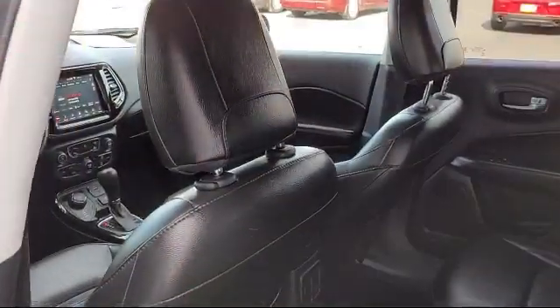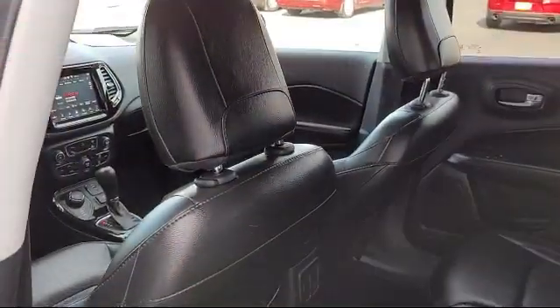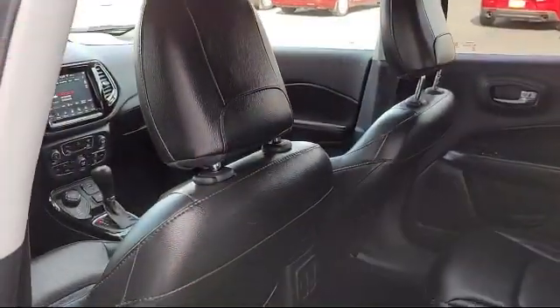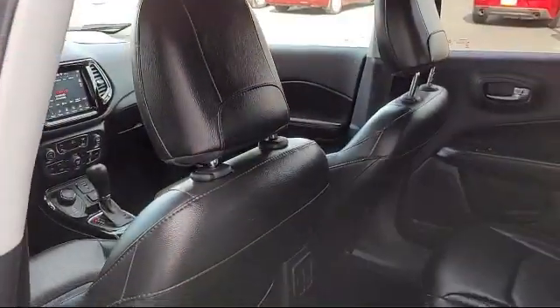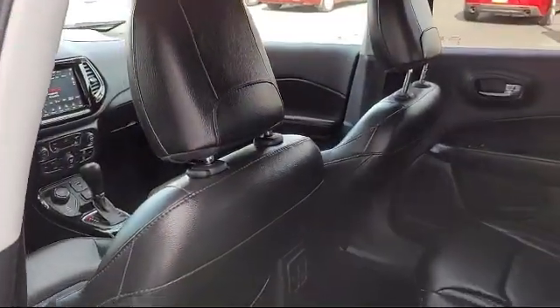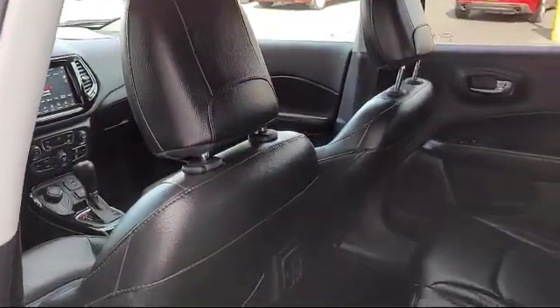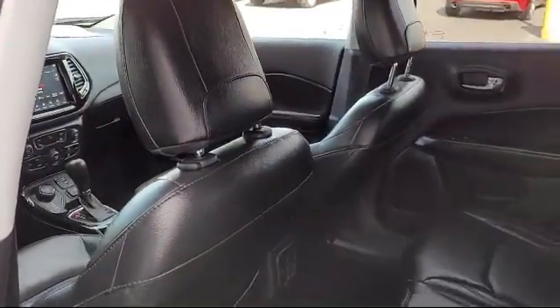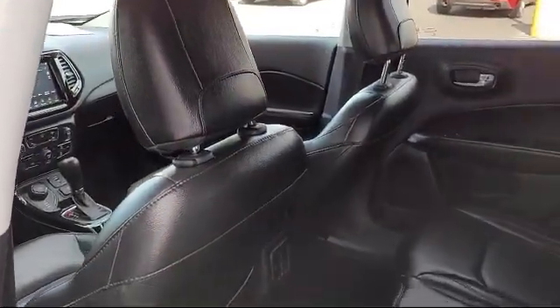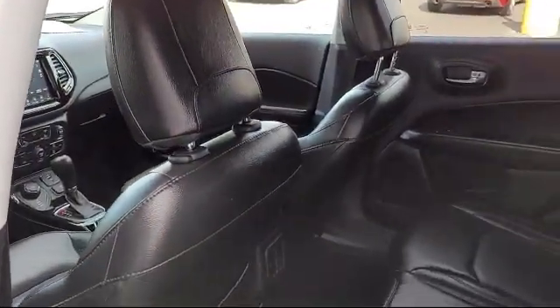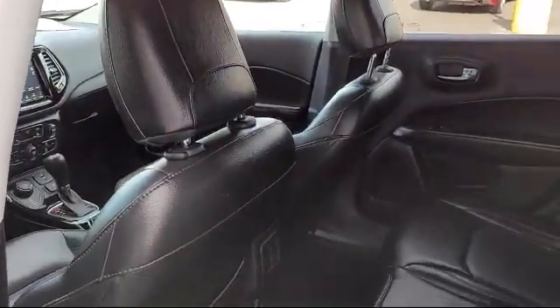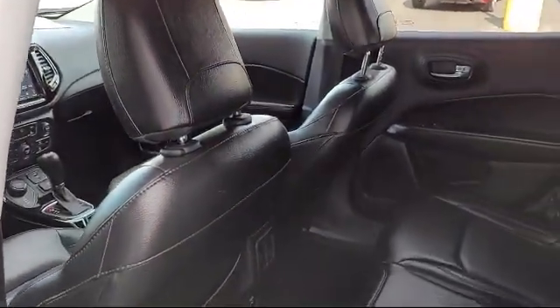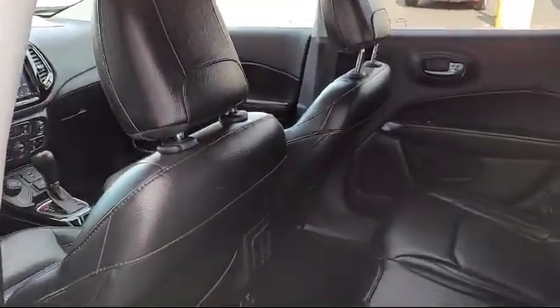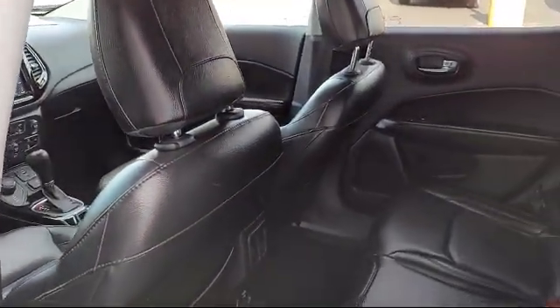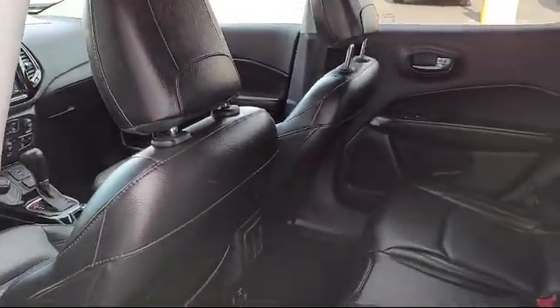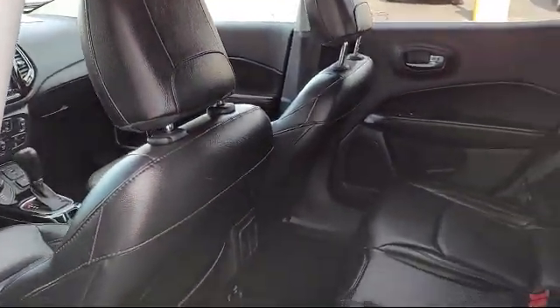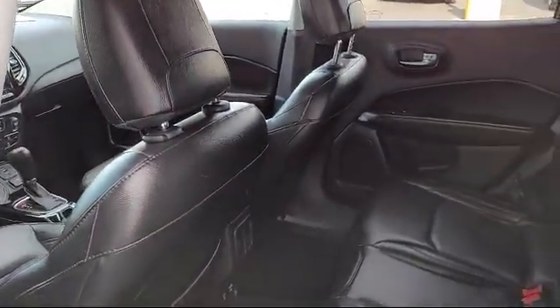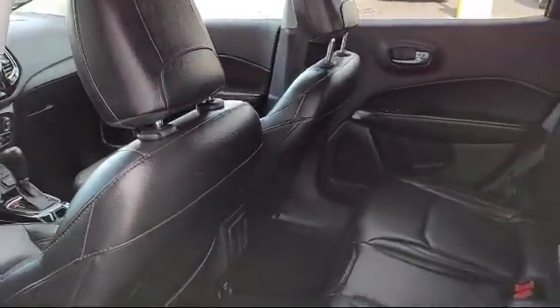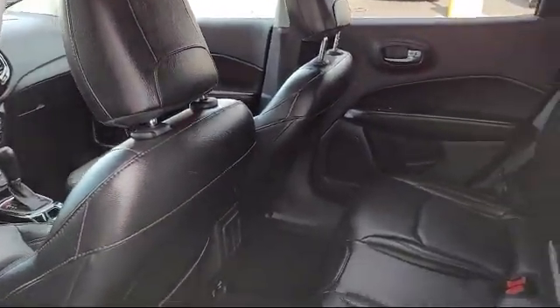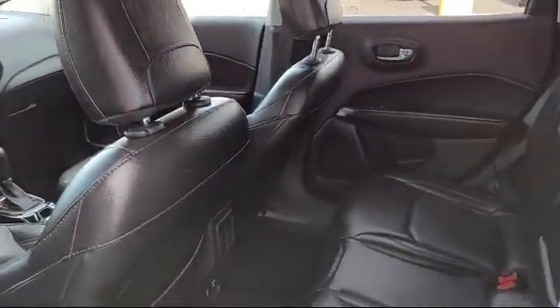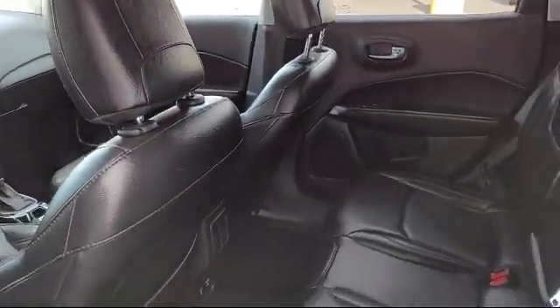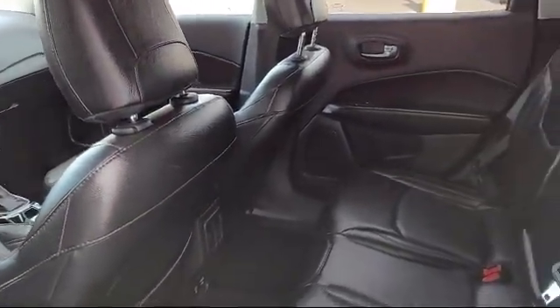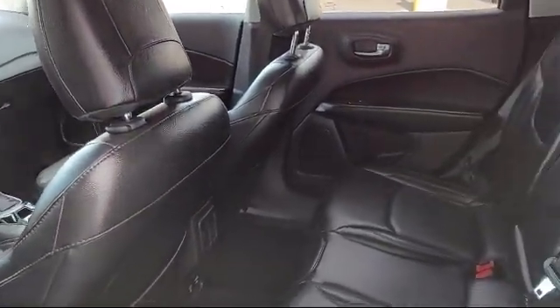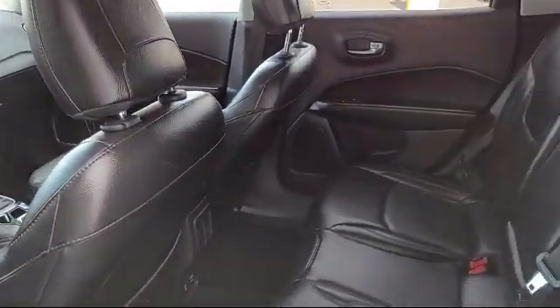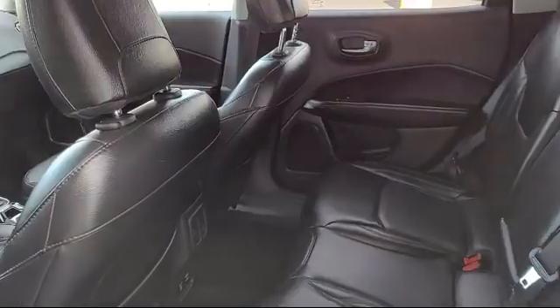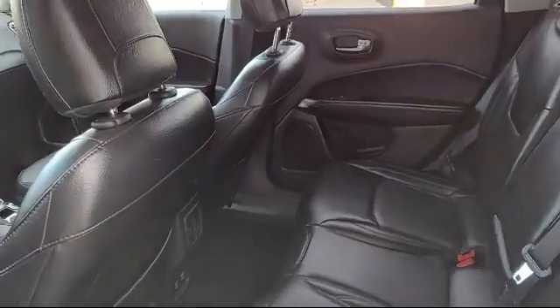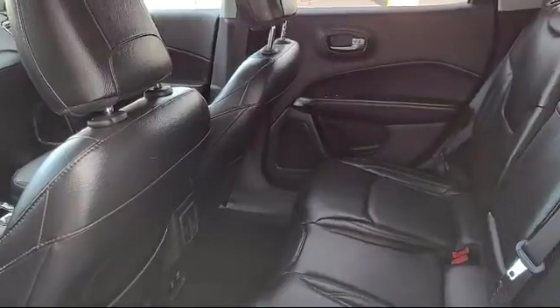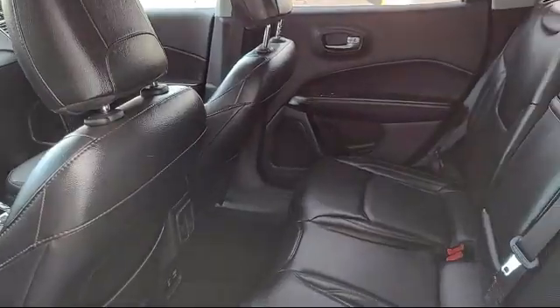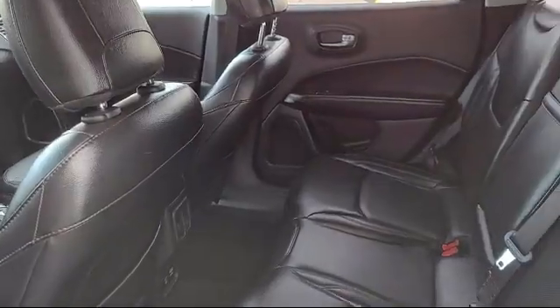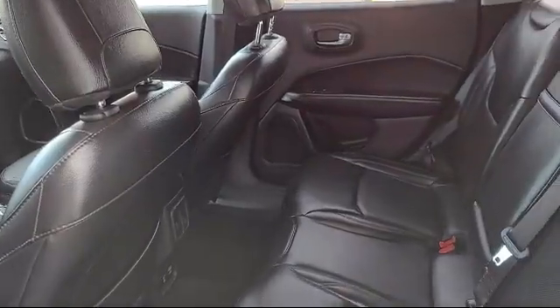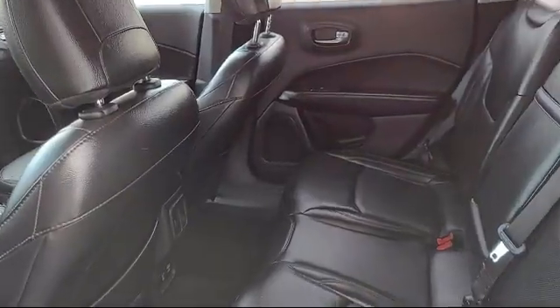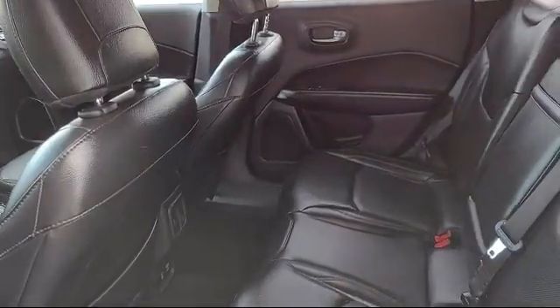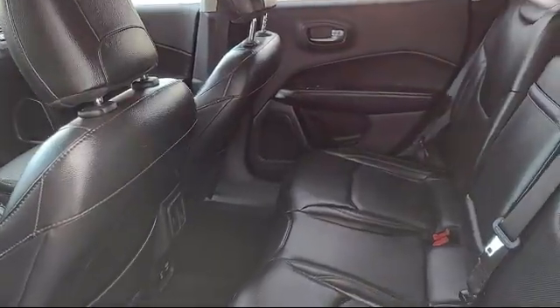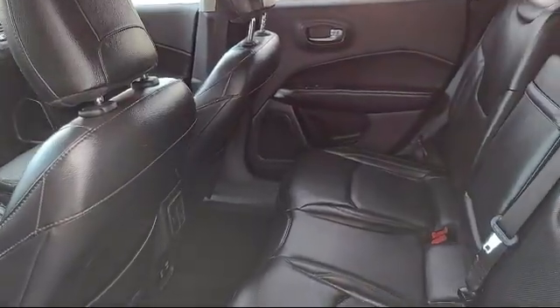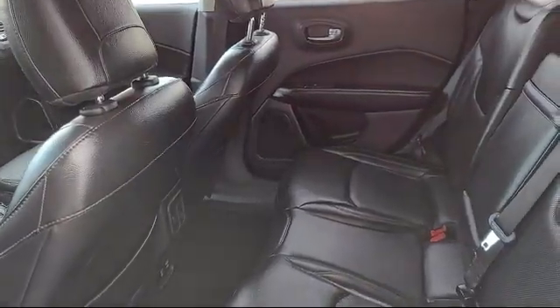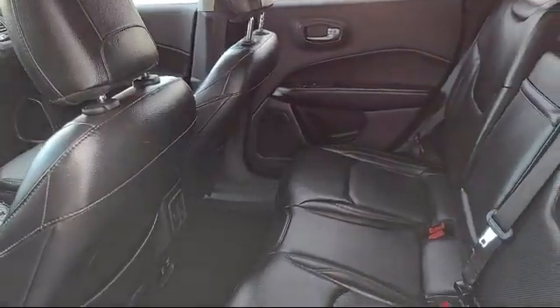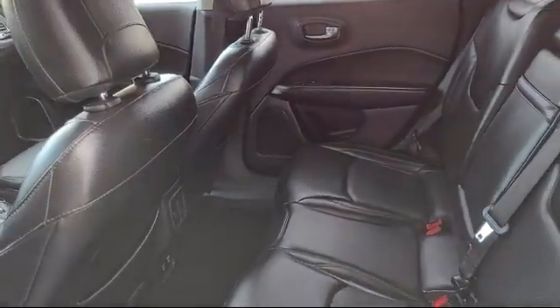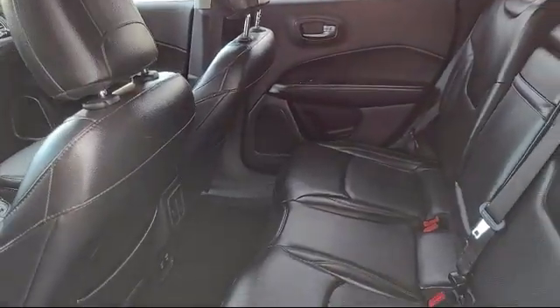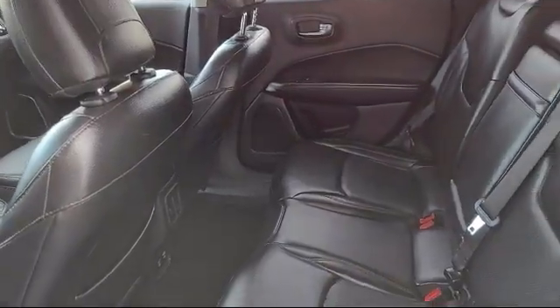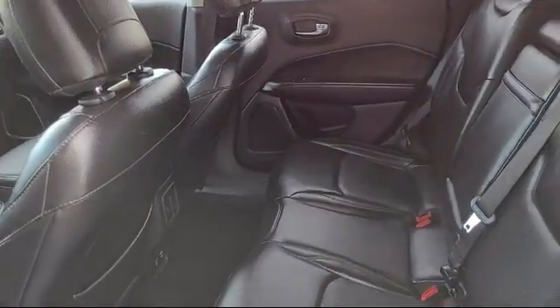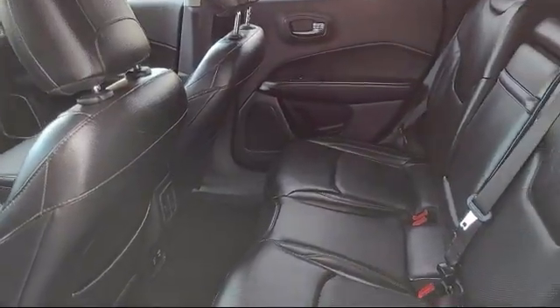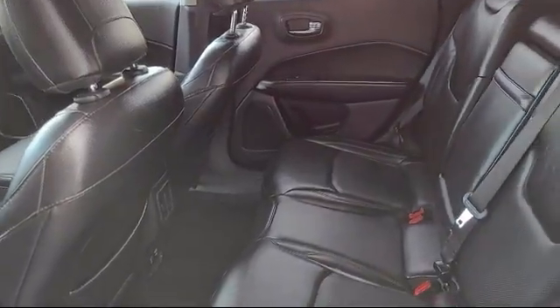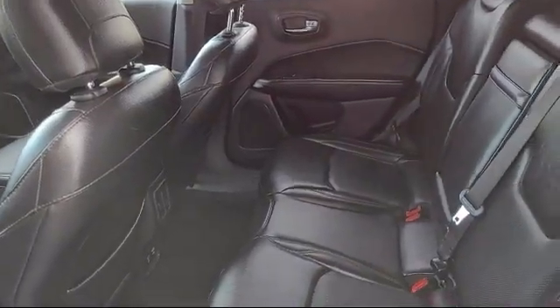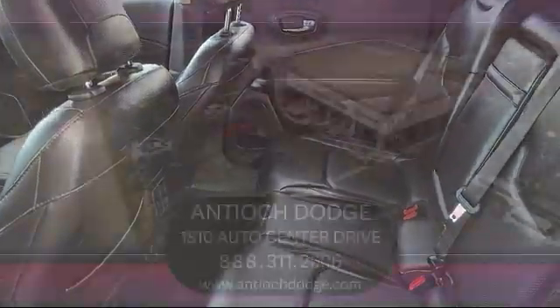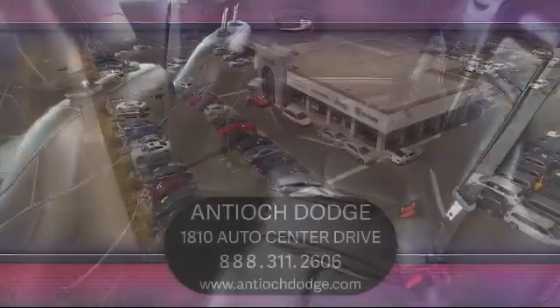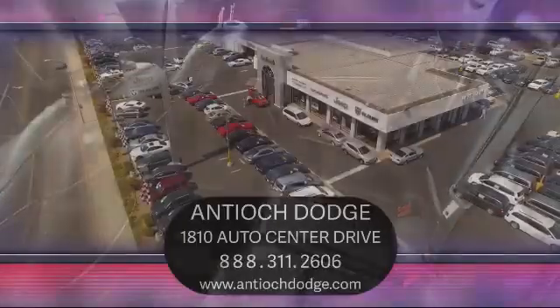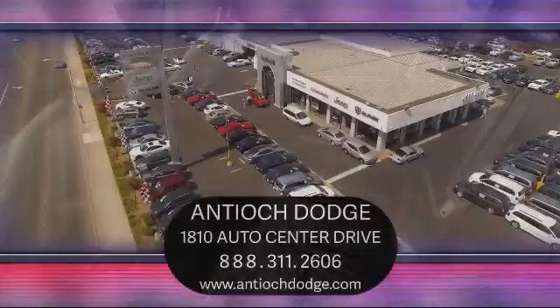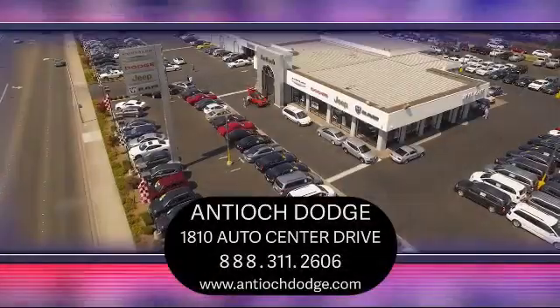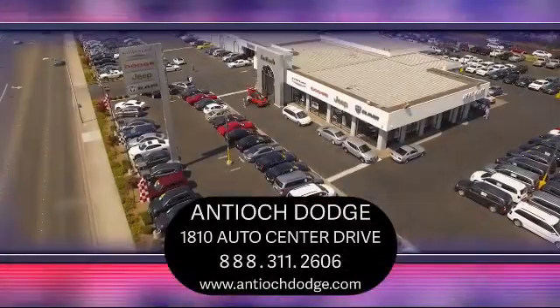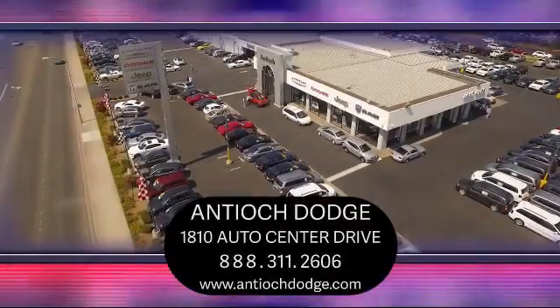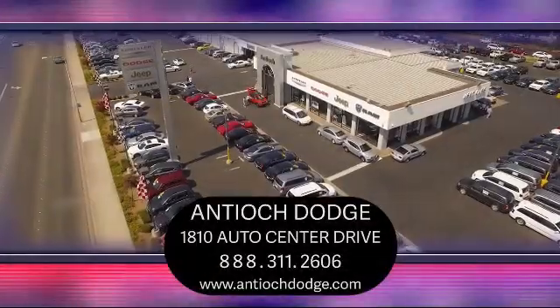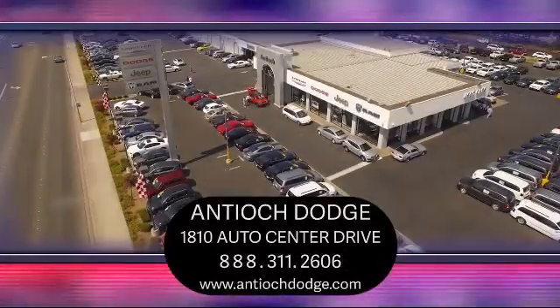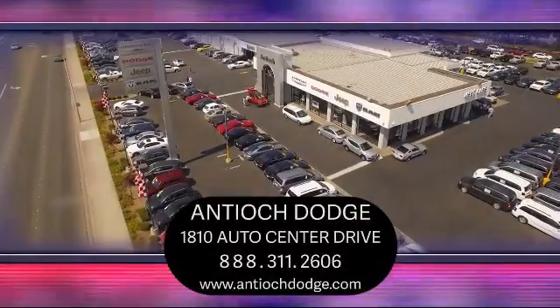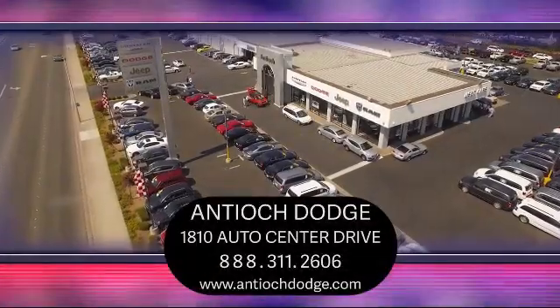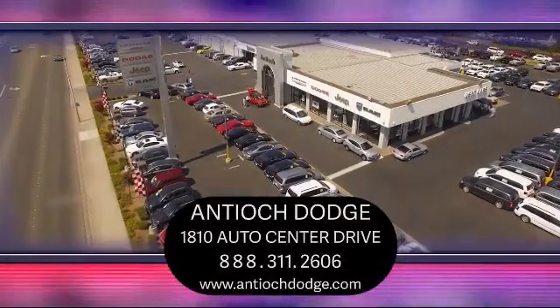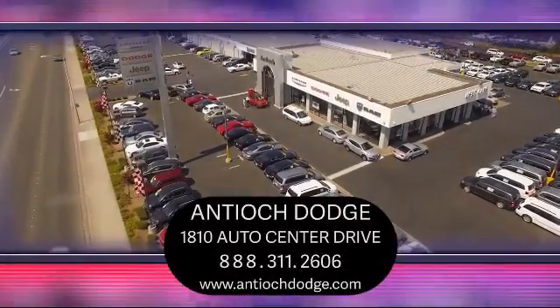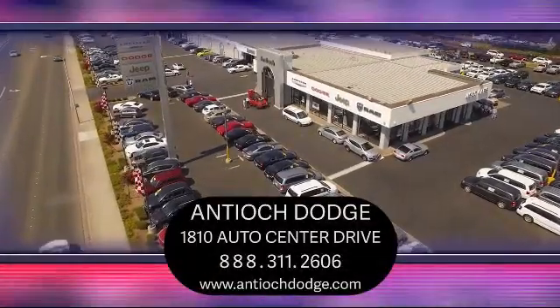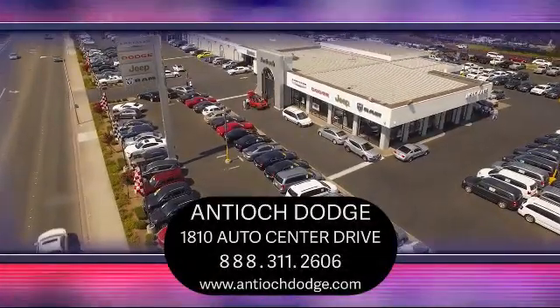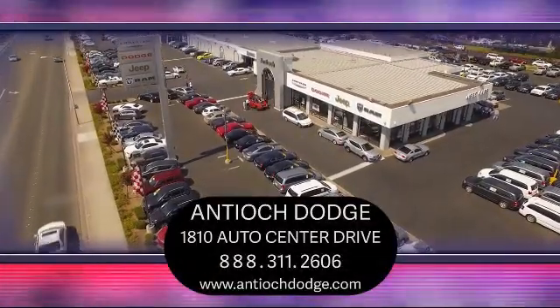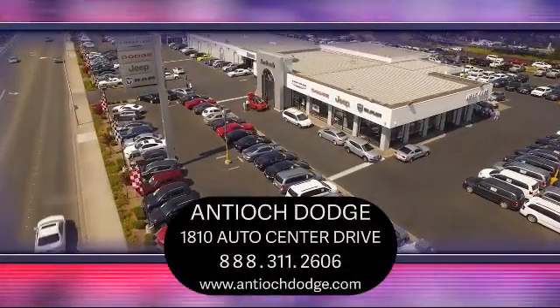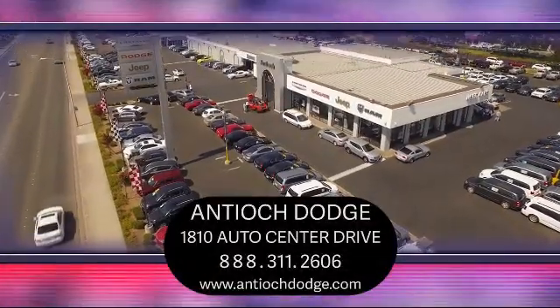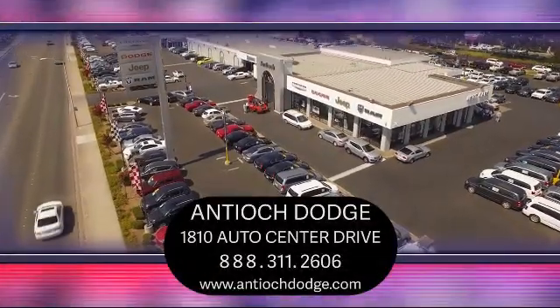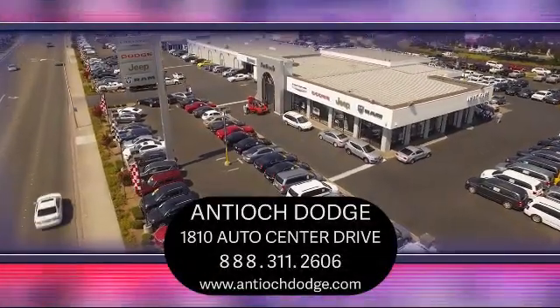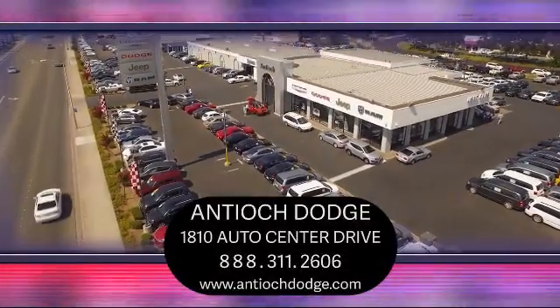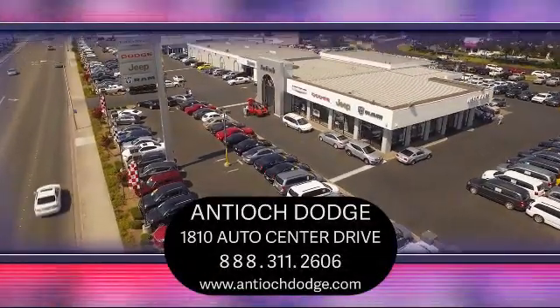We're located at 1810 Auto Center Drive, just off the Highway 4 Auto Center Drive exit in Antioch.